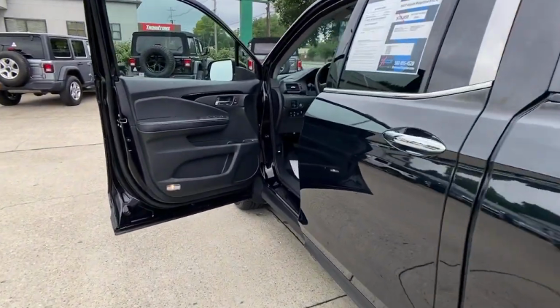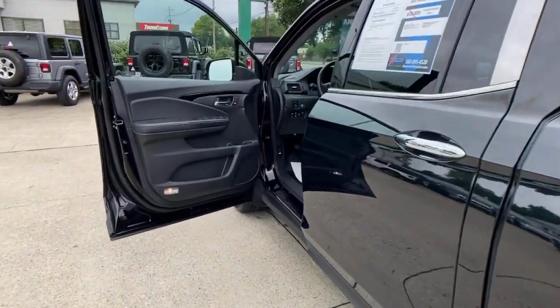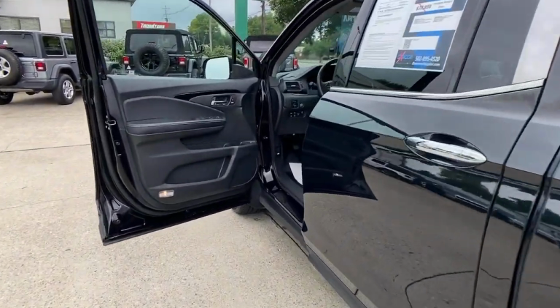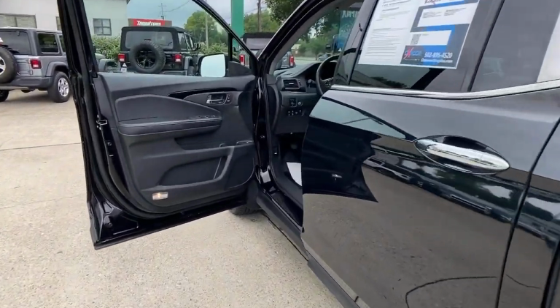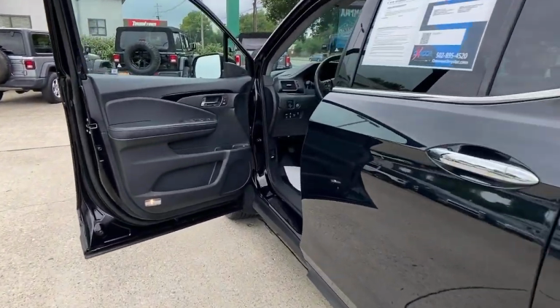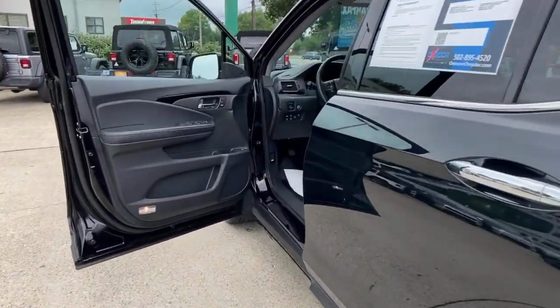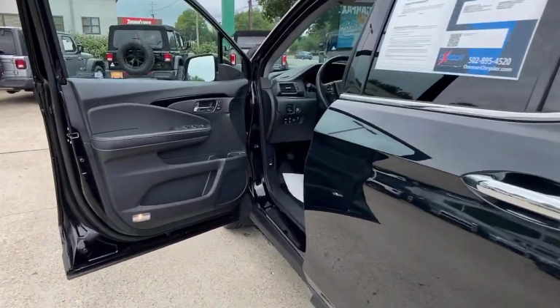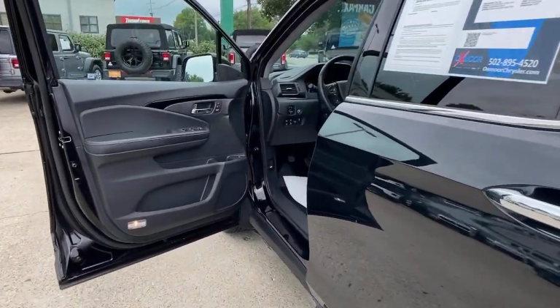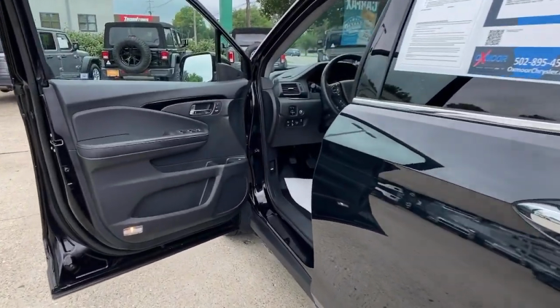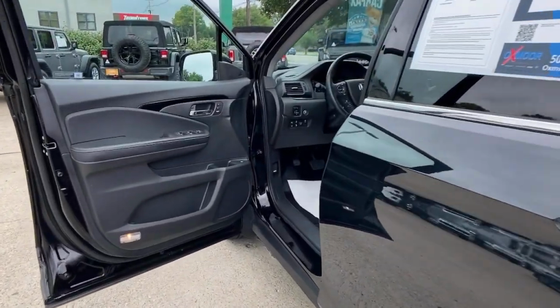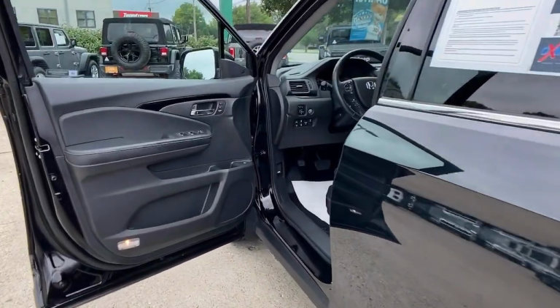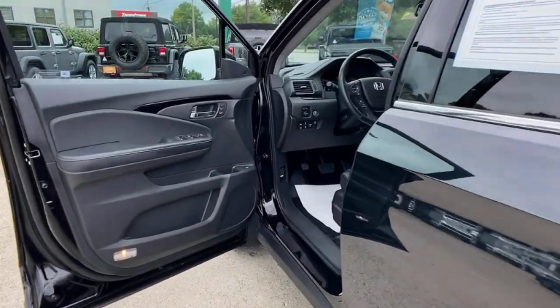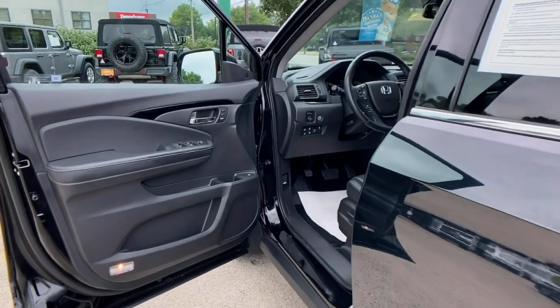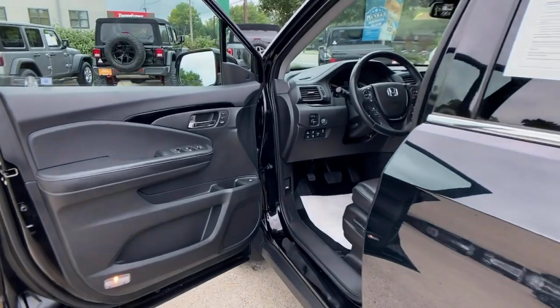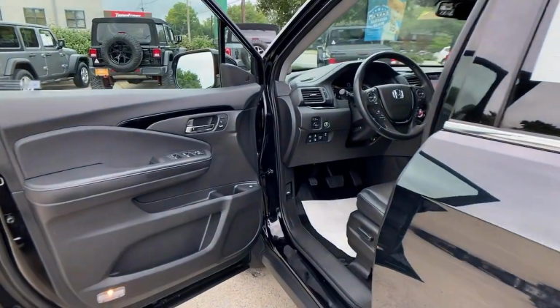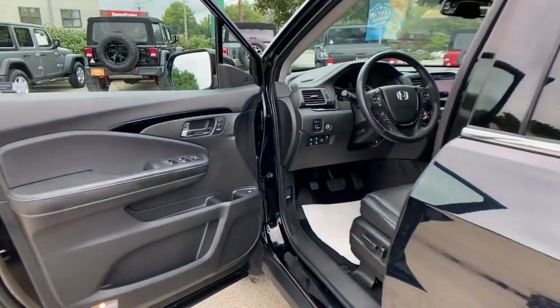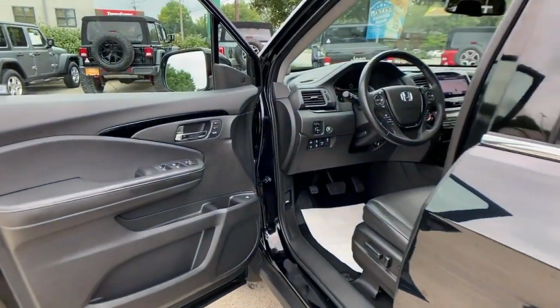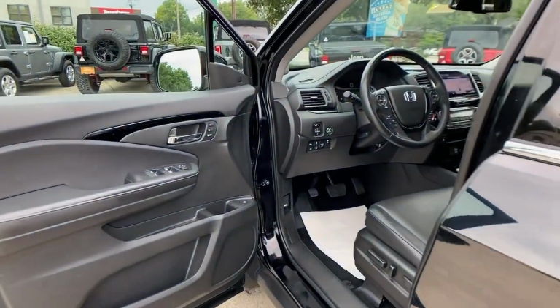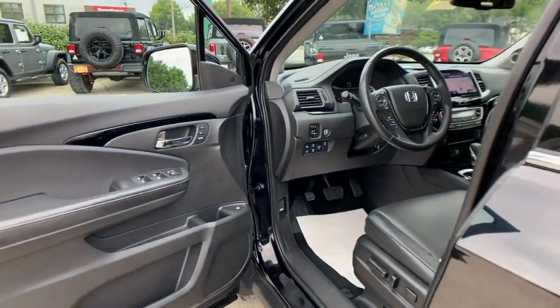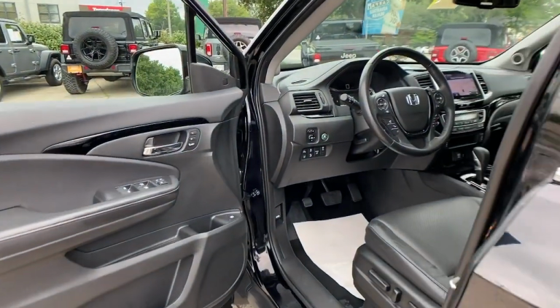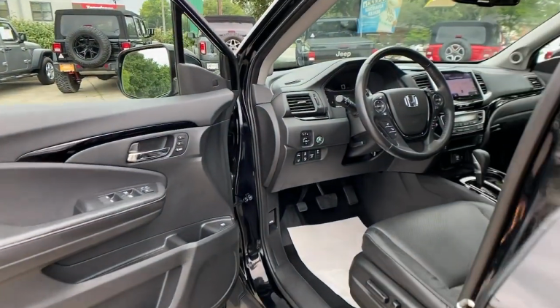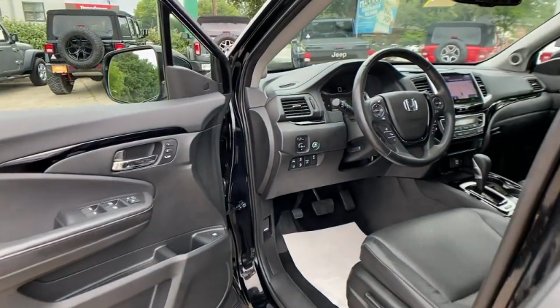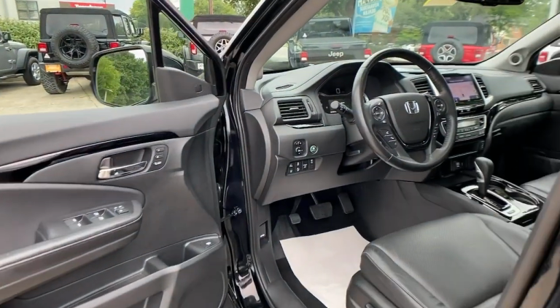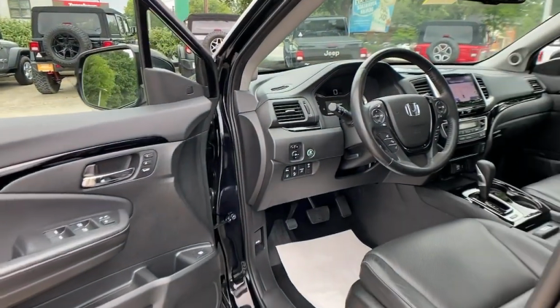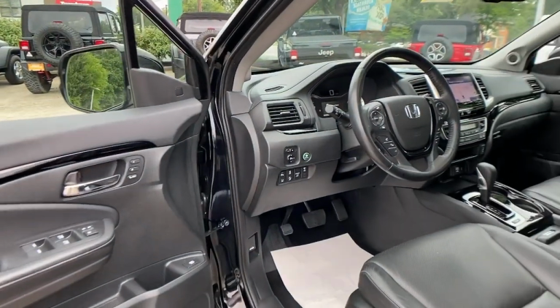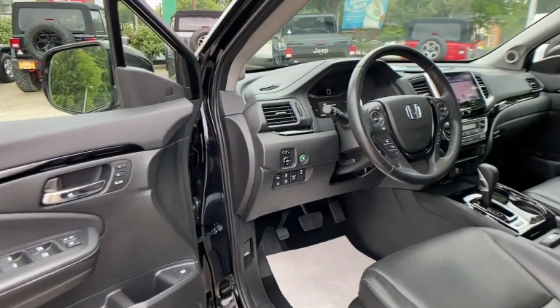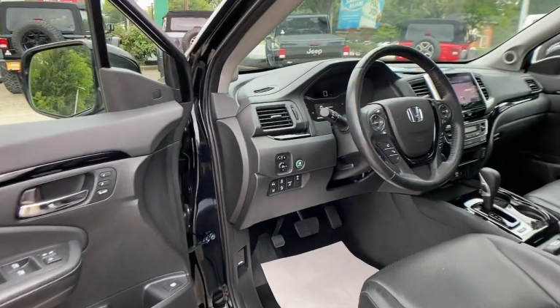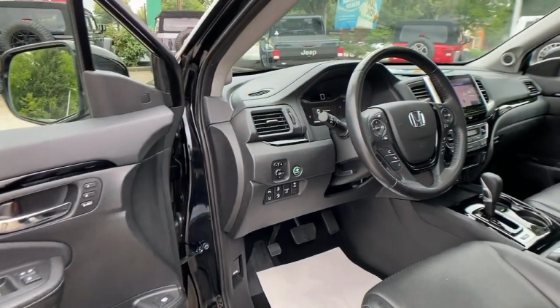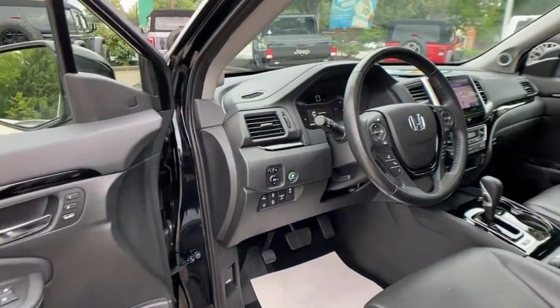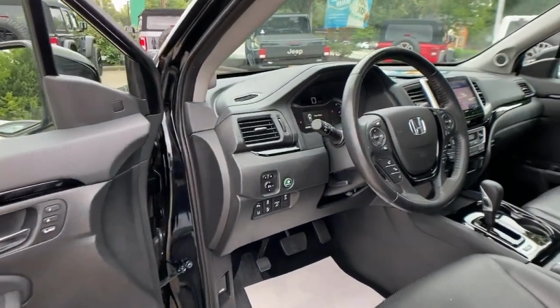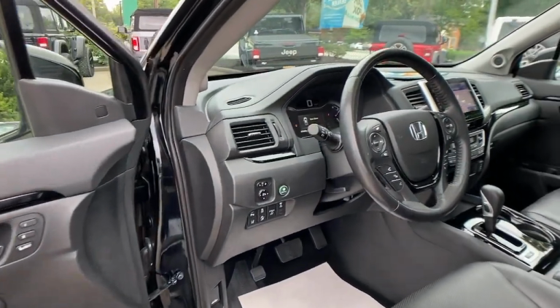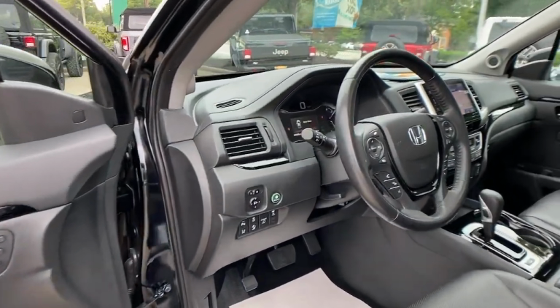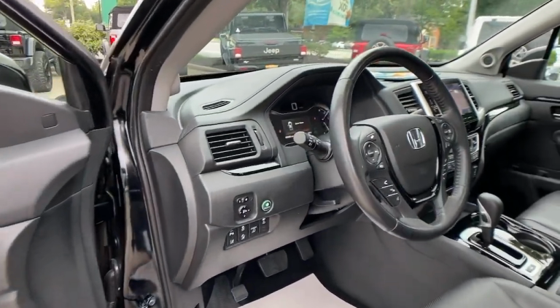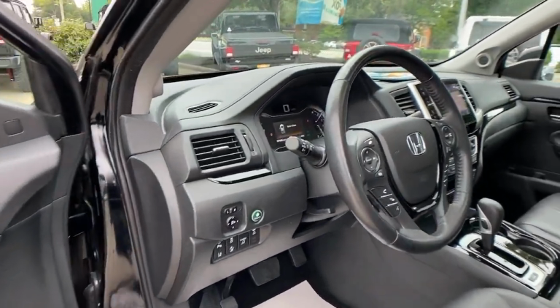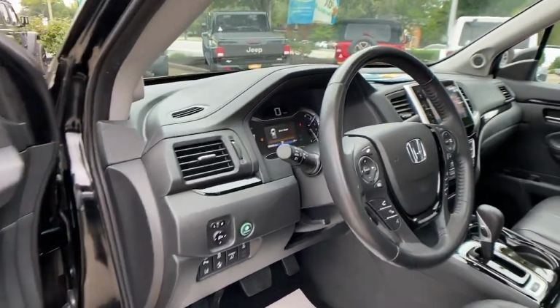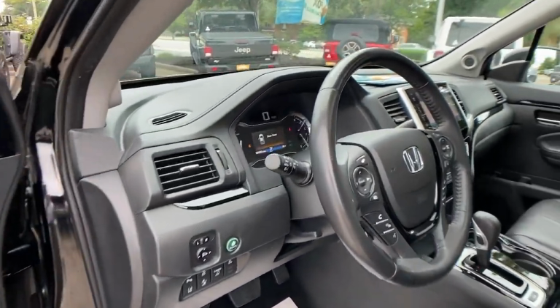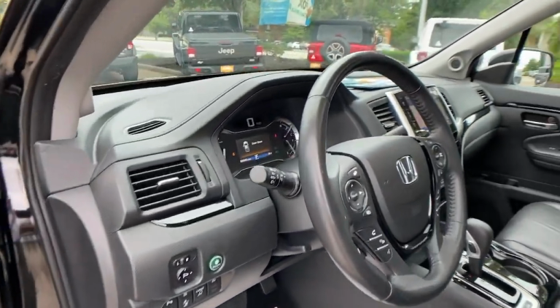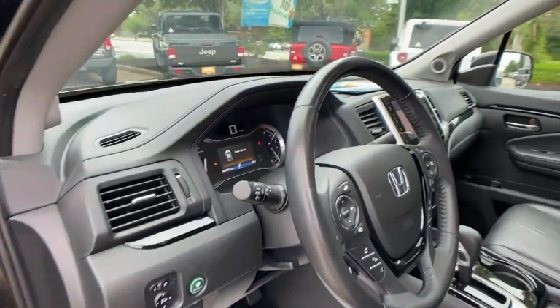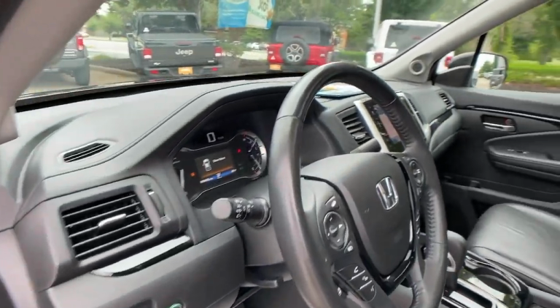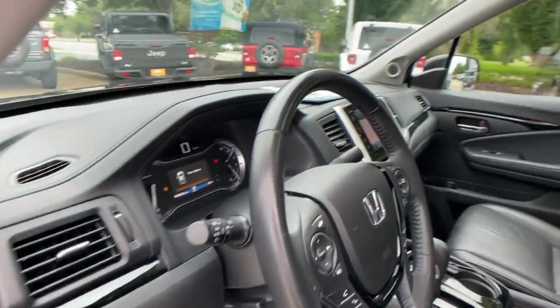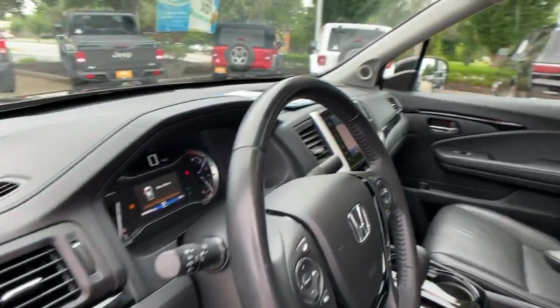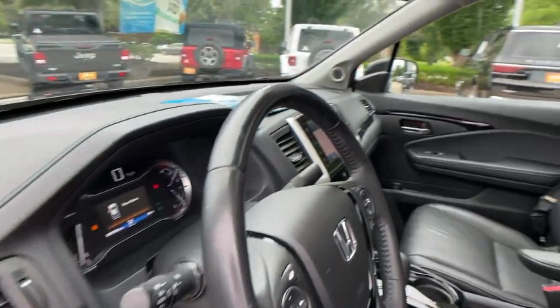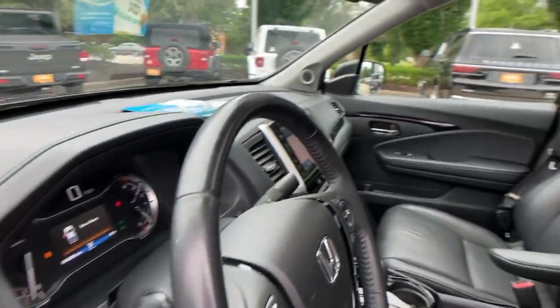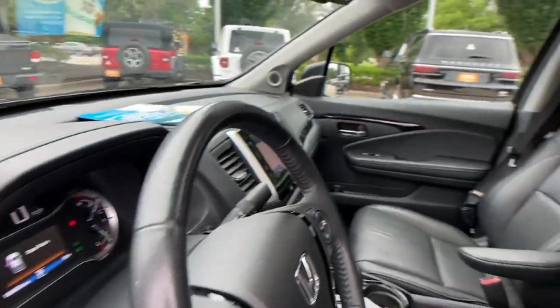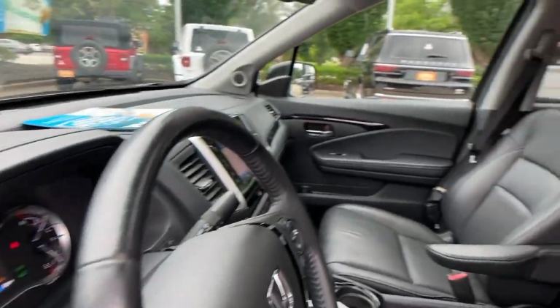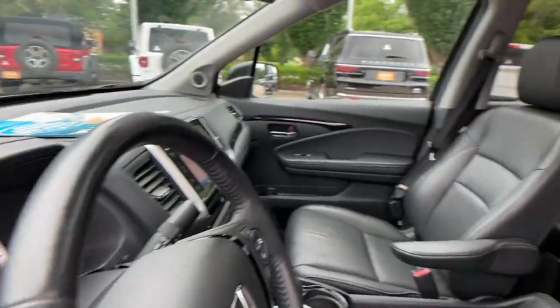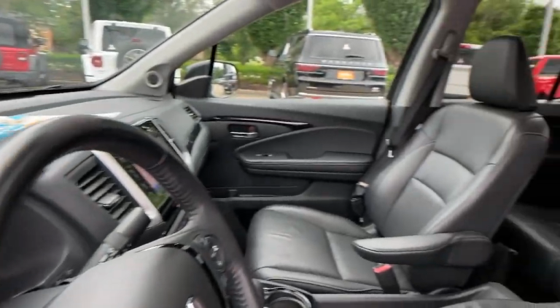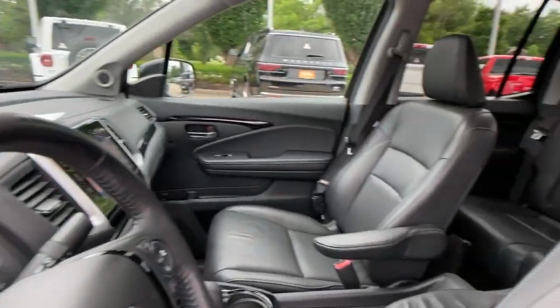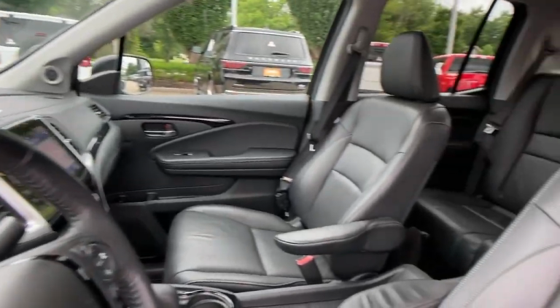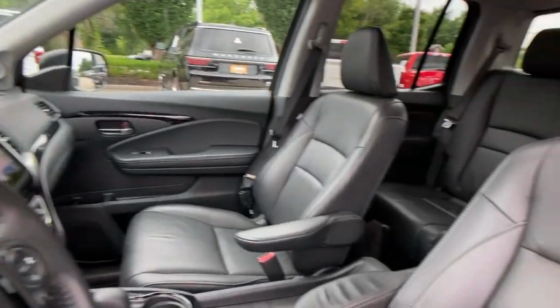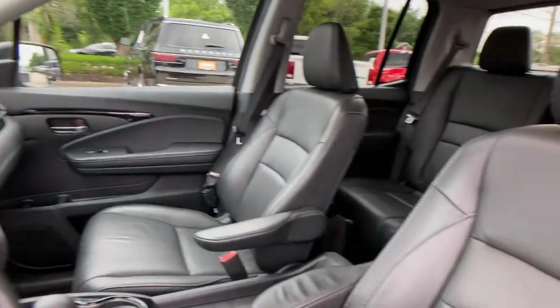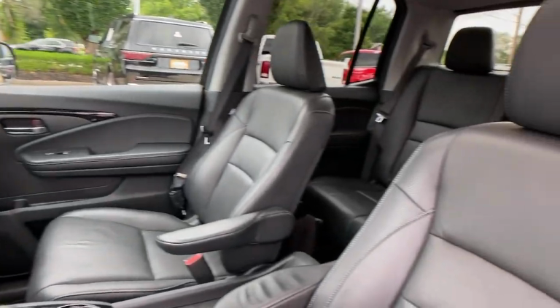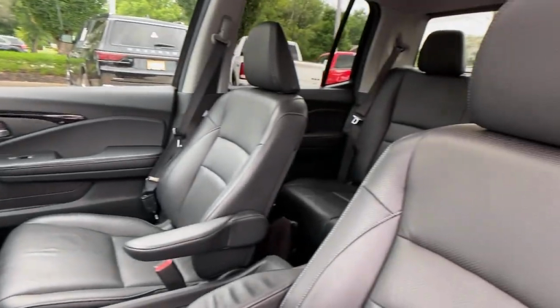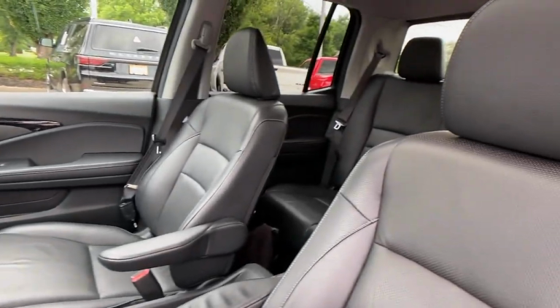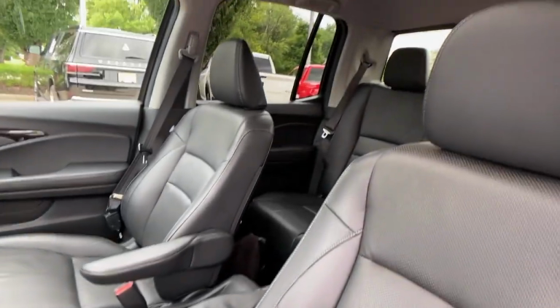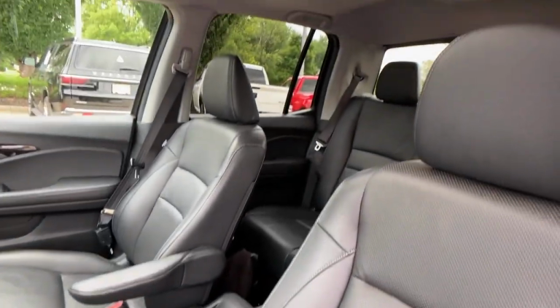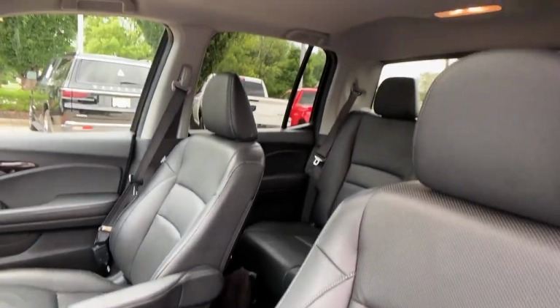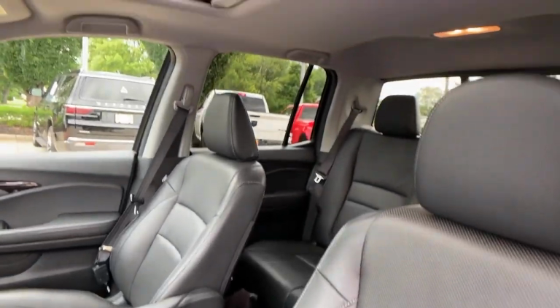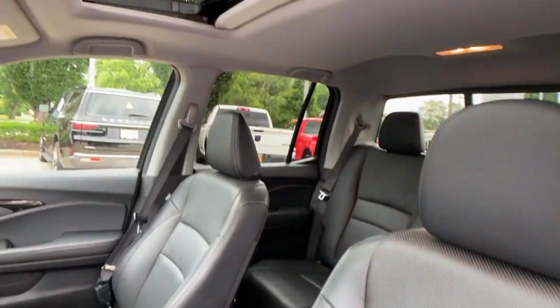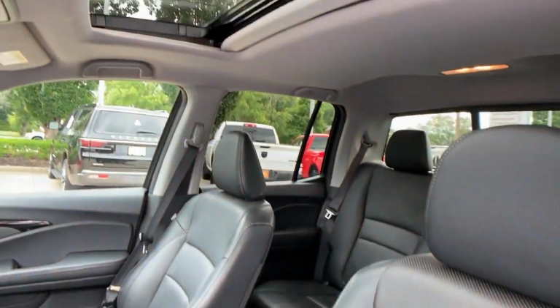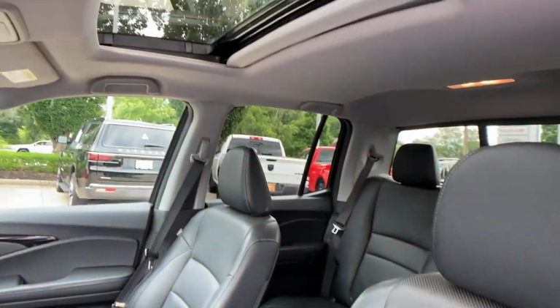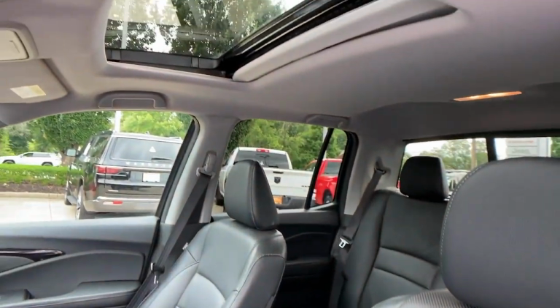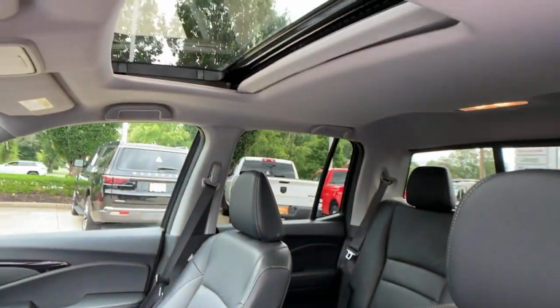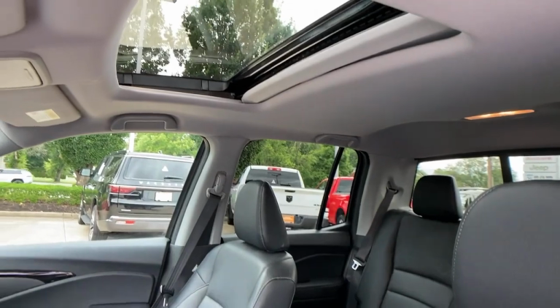With ingenious solutions to accommodate your needs, this pickup is ready to take you on adventures in comfort and style.